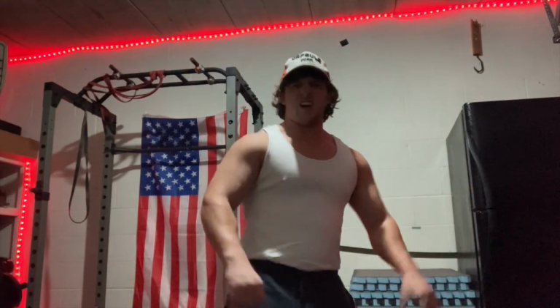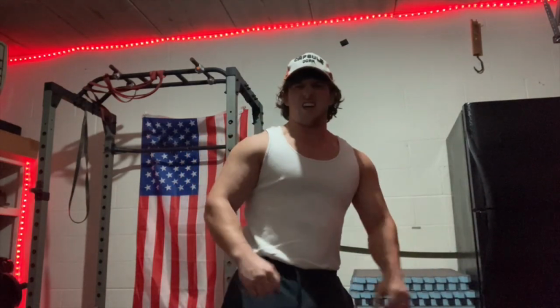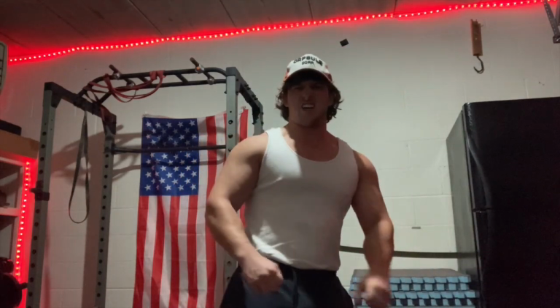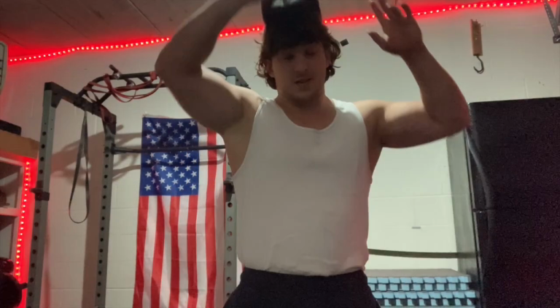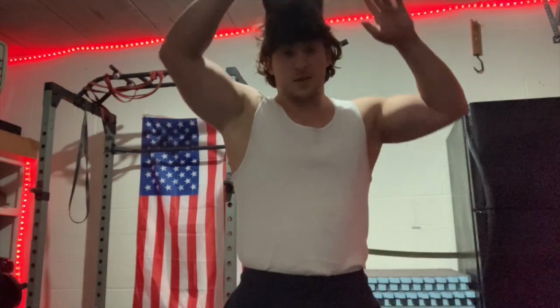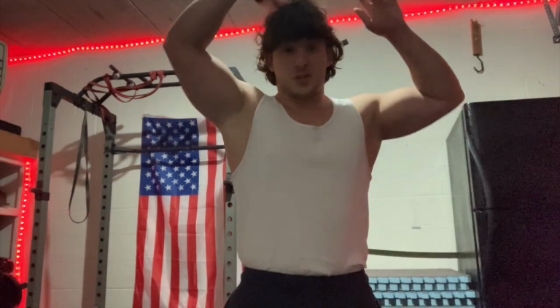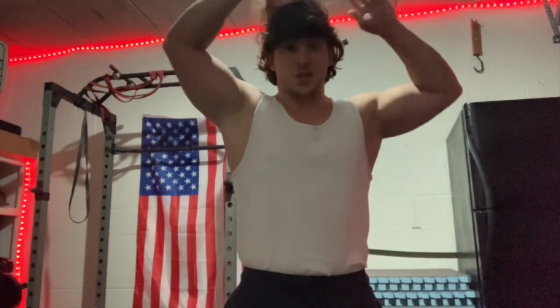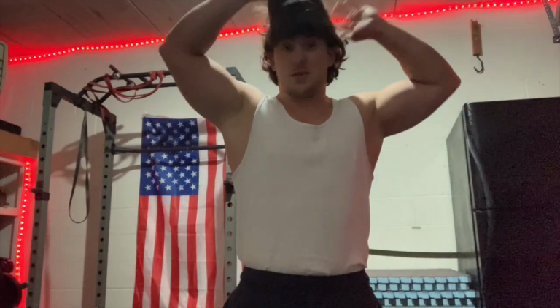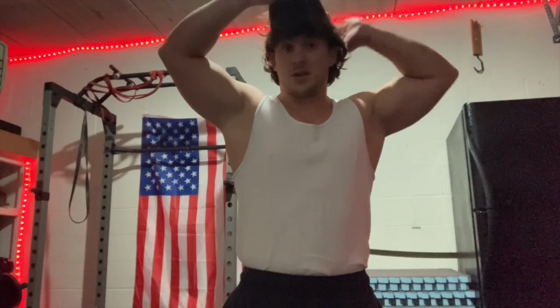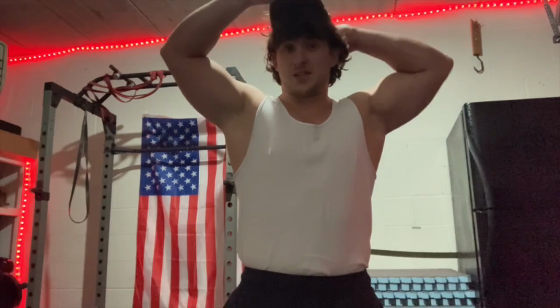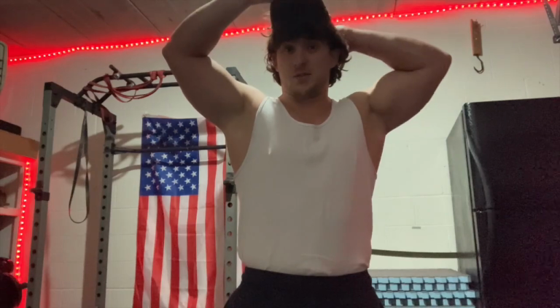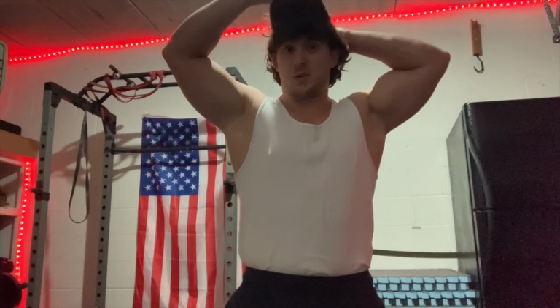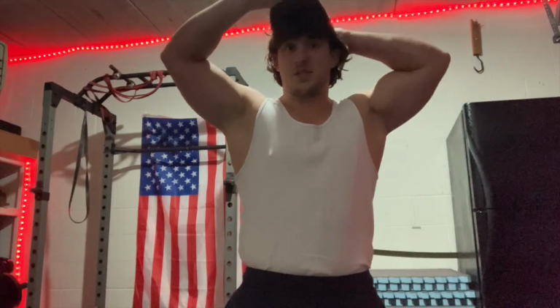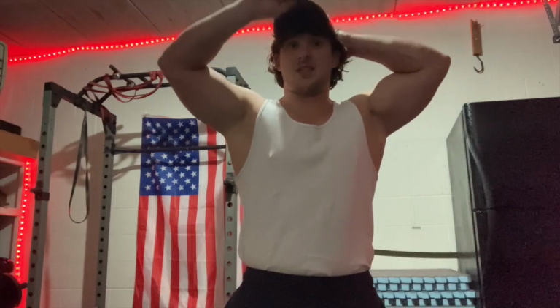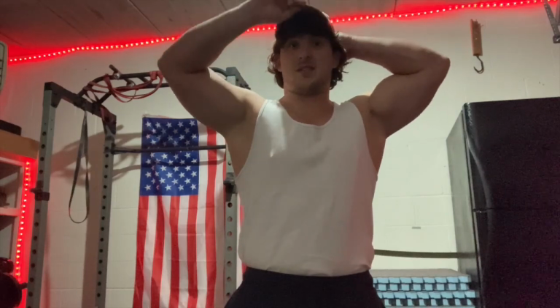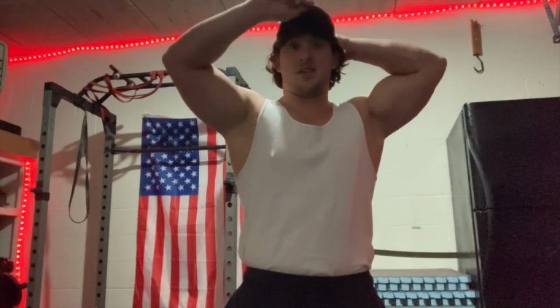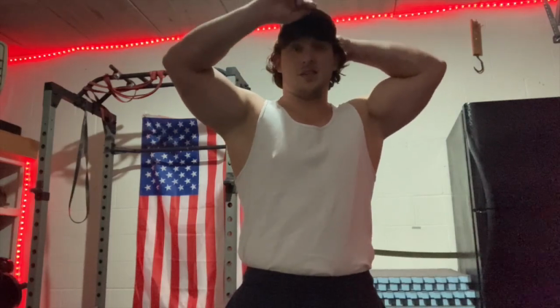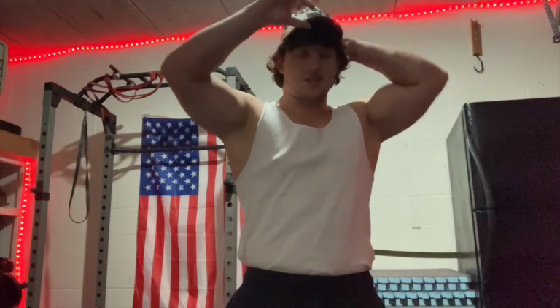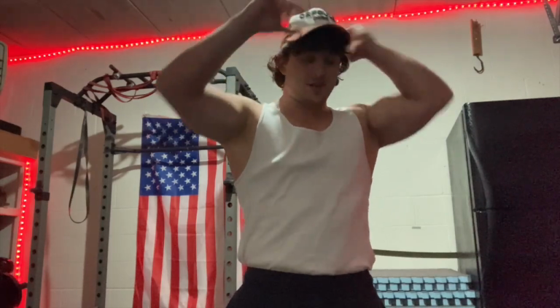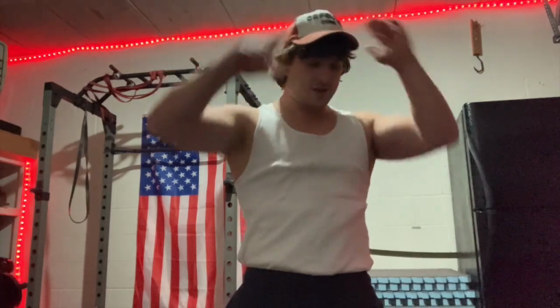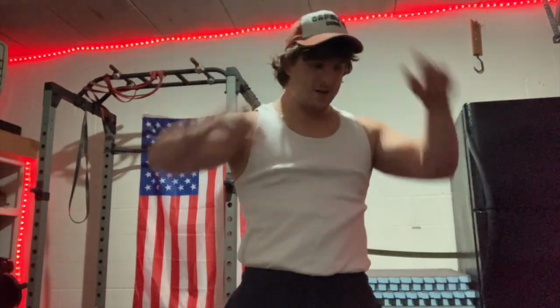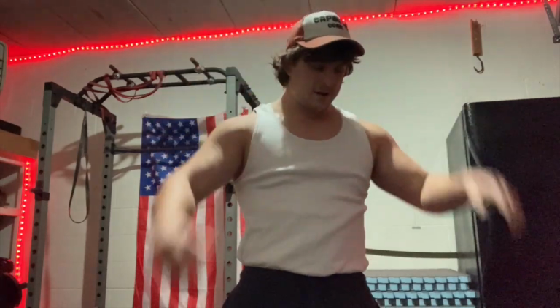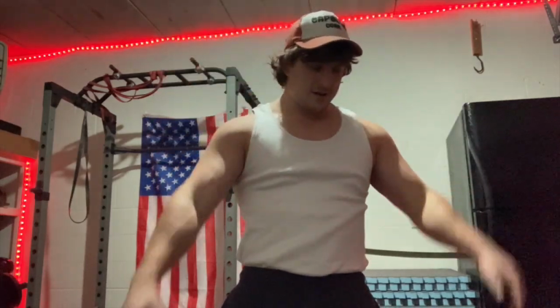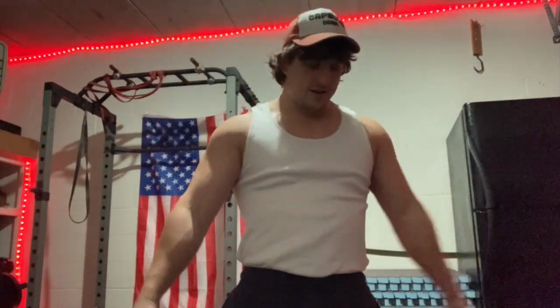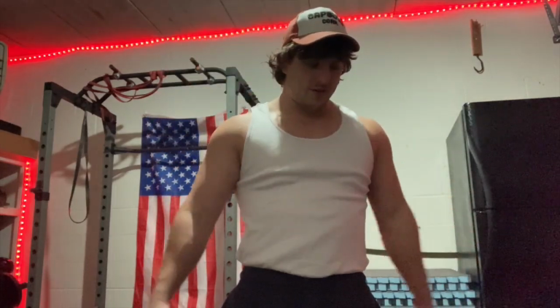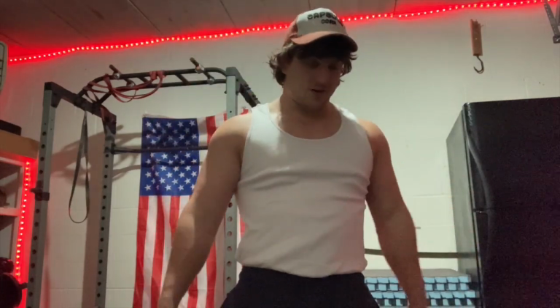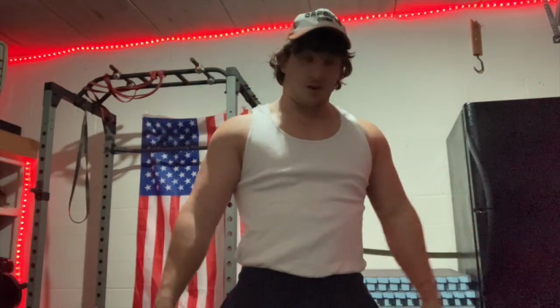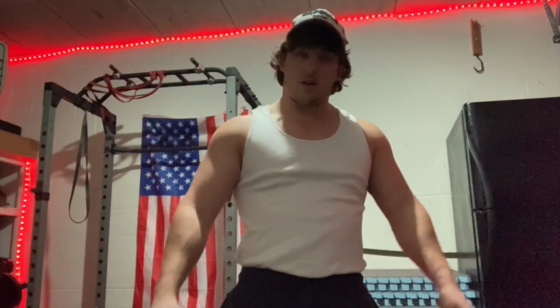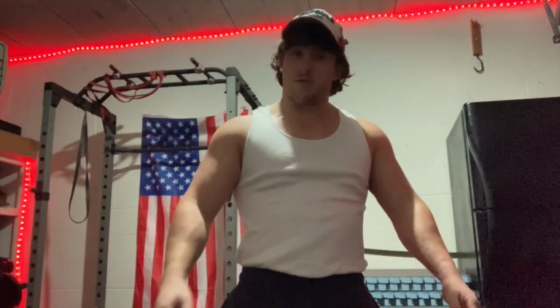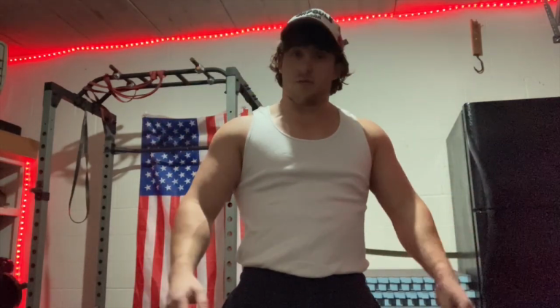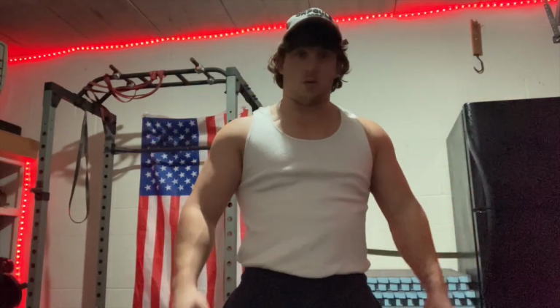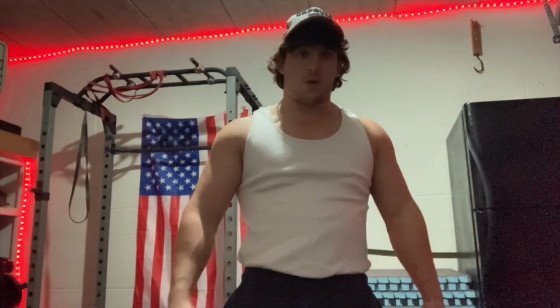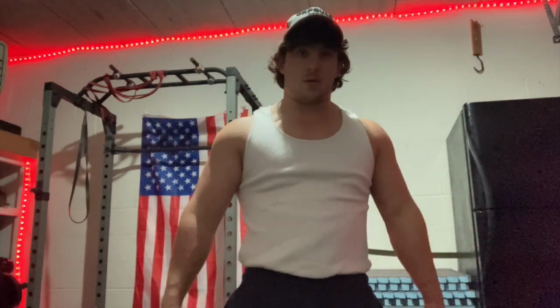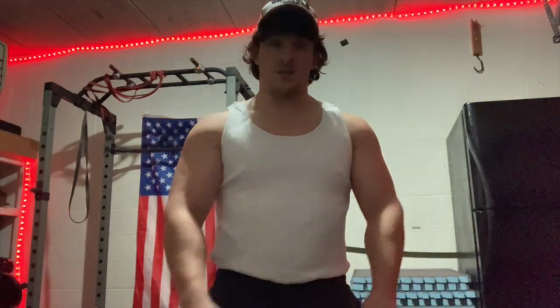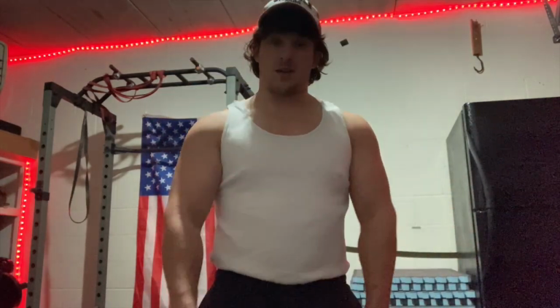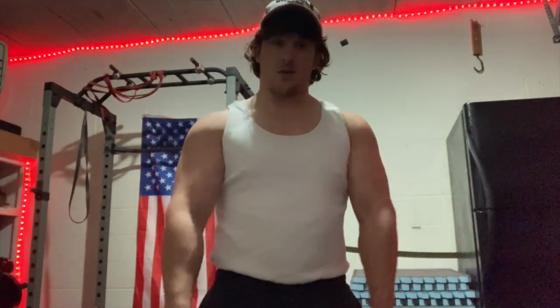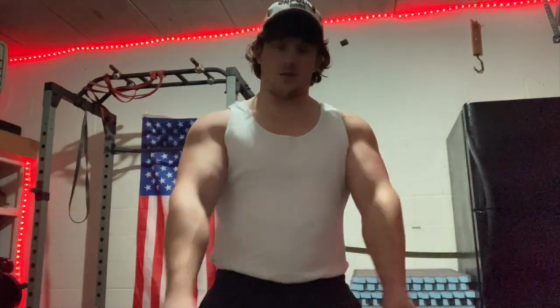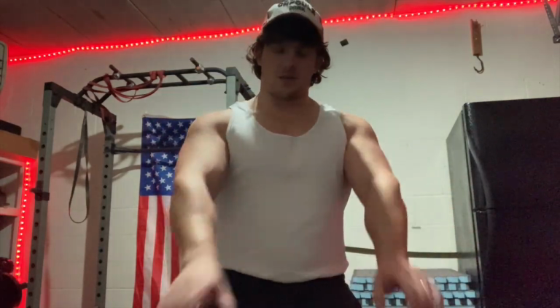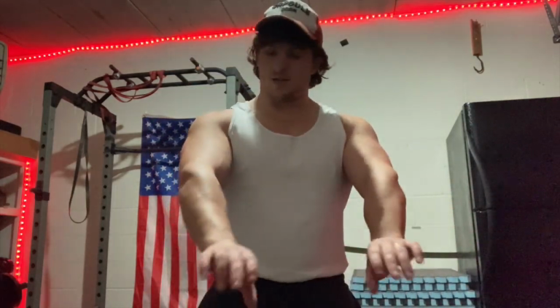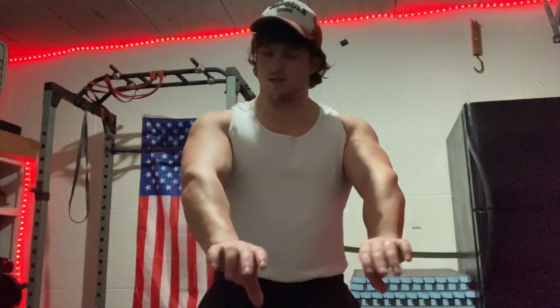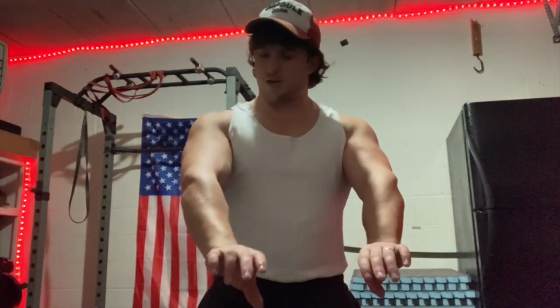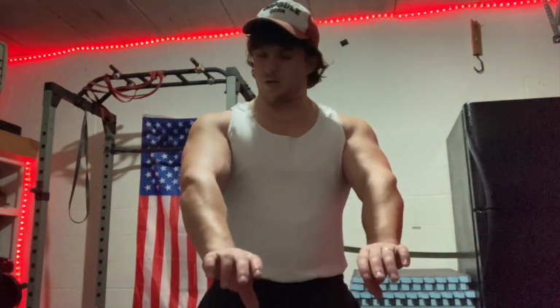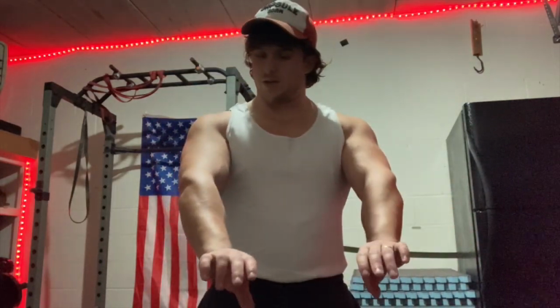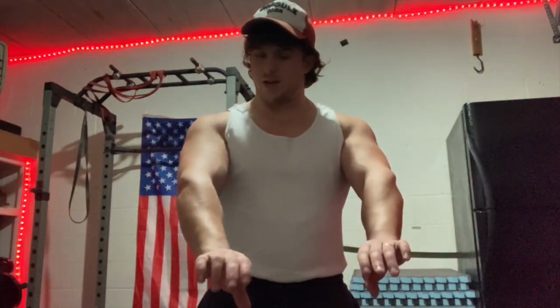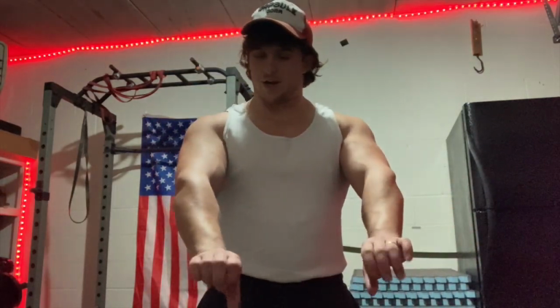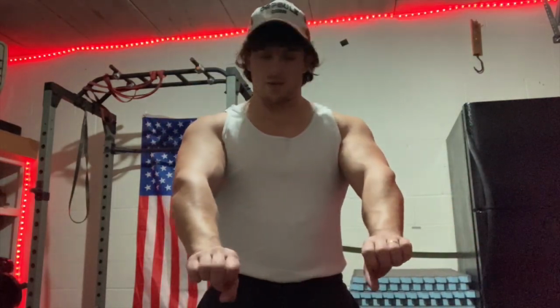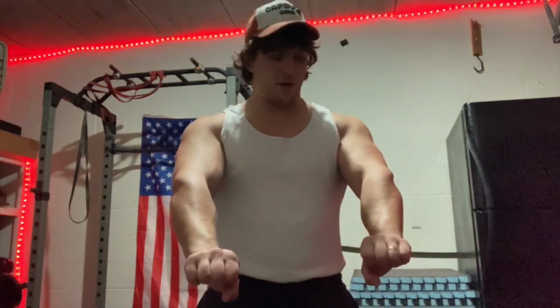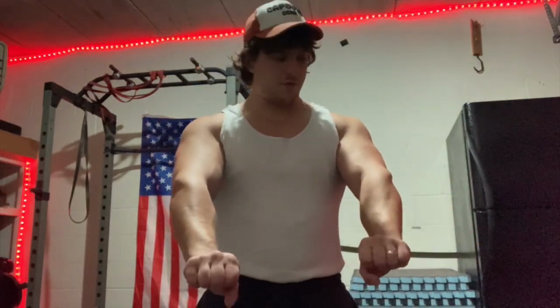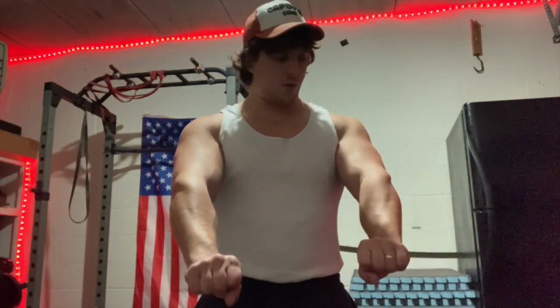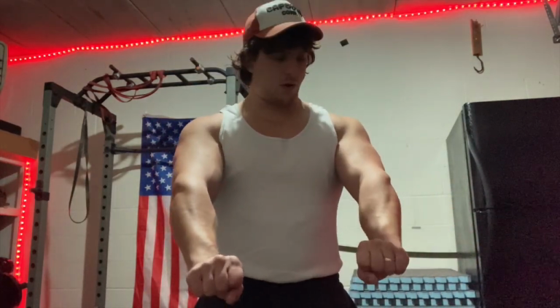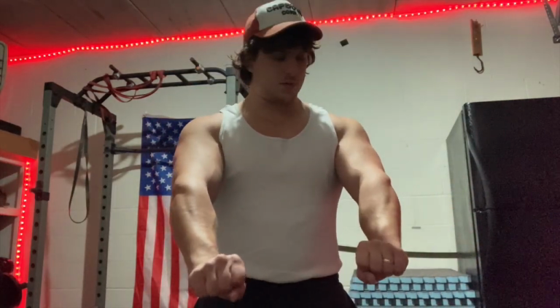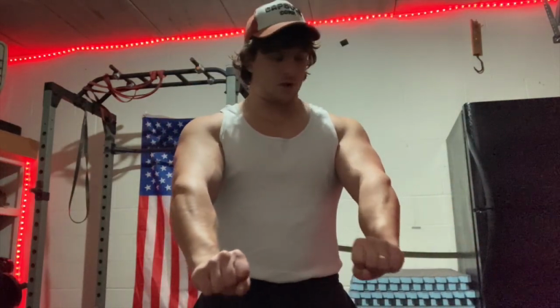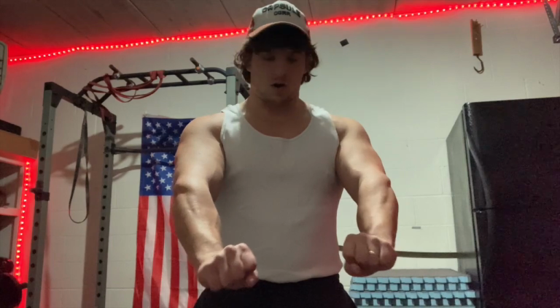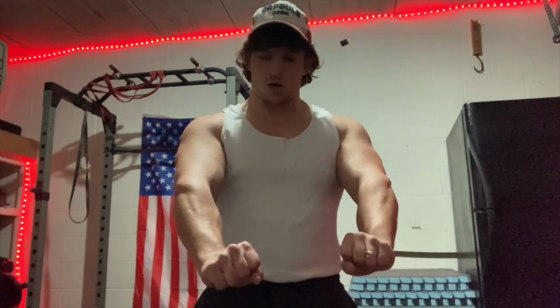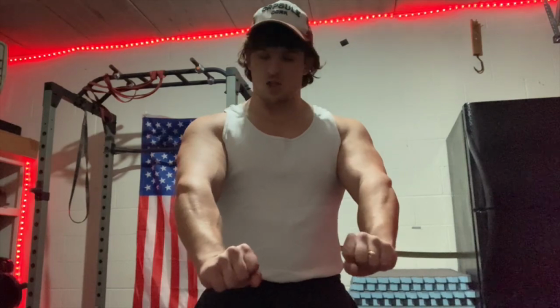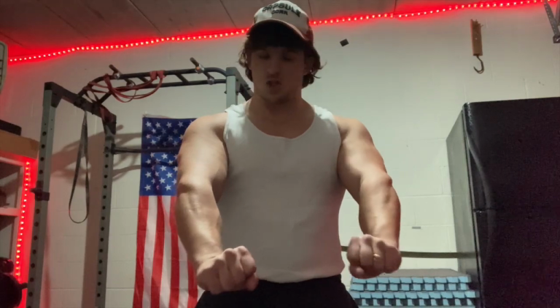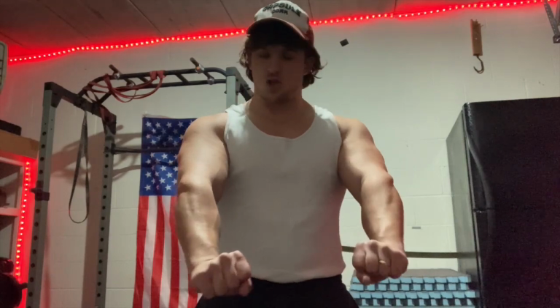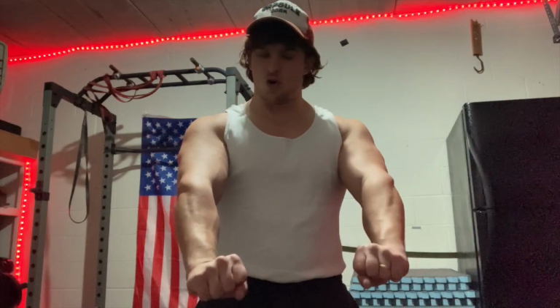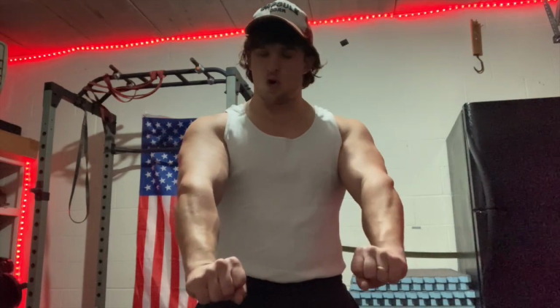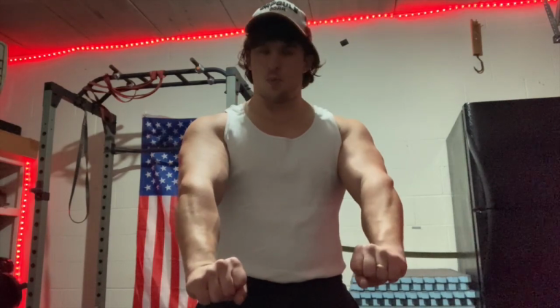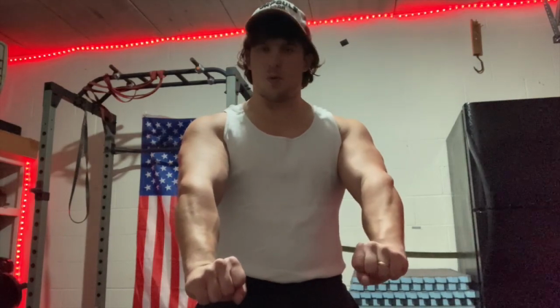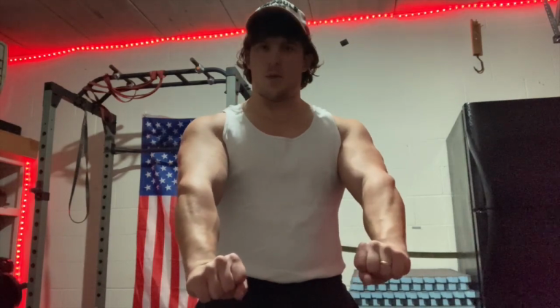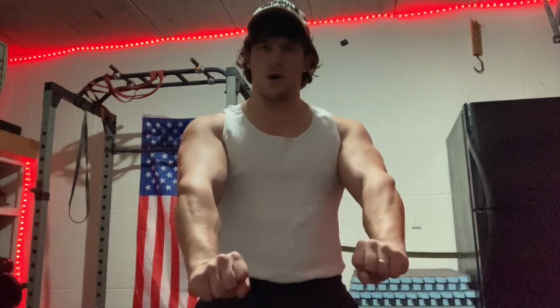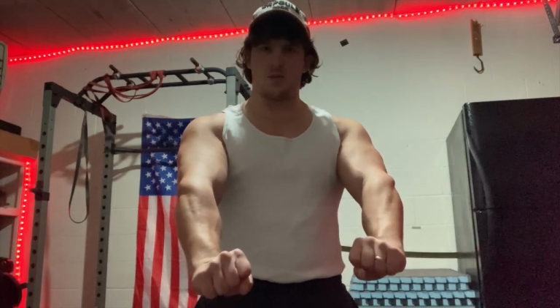I think I'm just going to do like two more sets of these and then call it for forearms, because I don't know if you can see this but my forearms are super pumped.